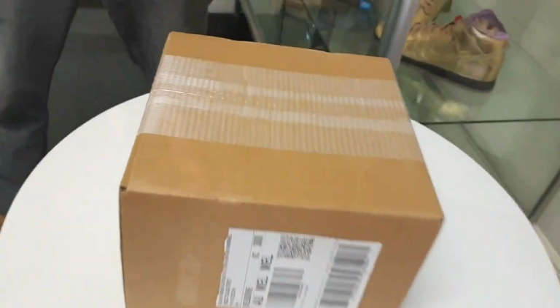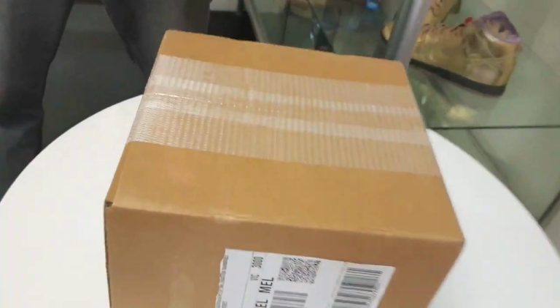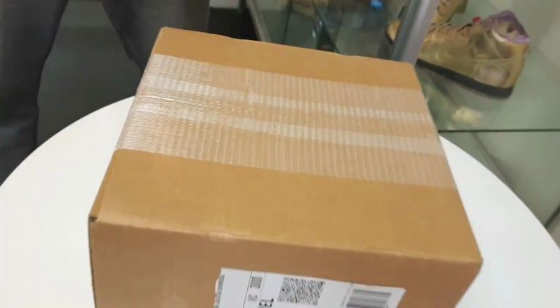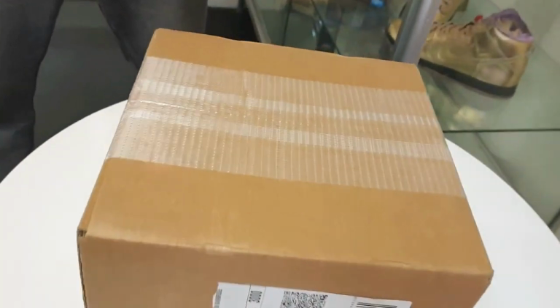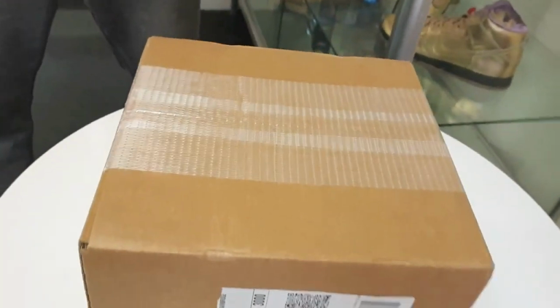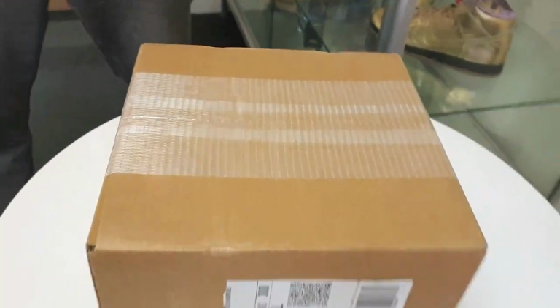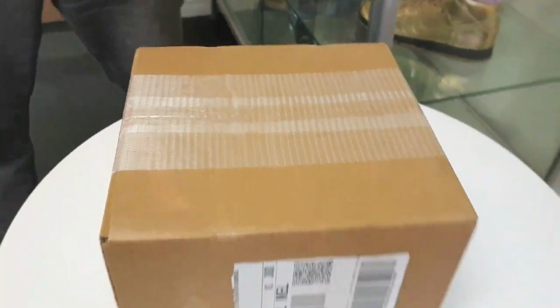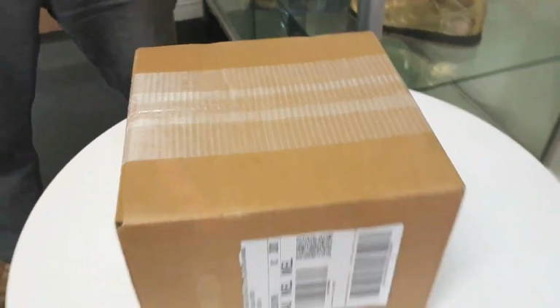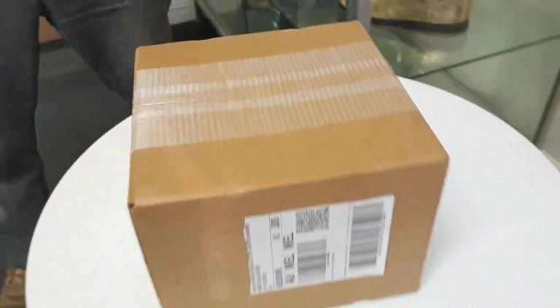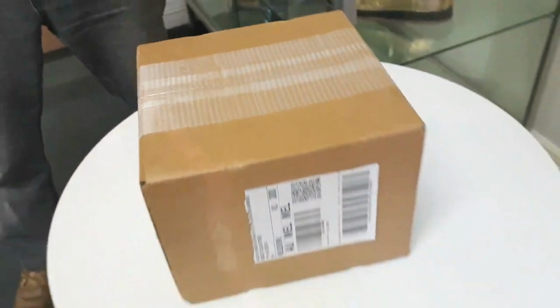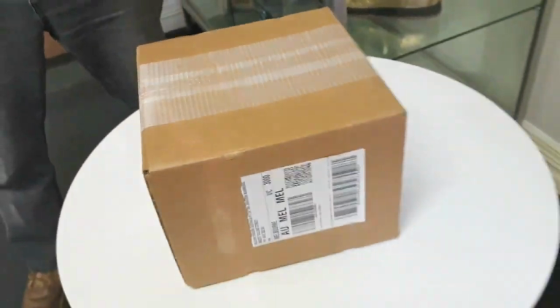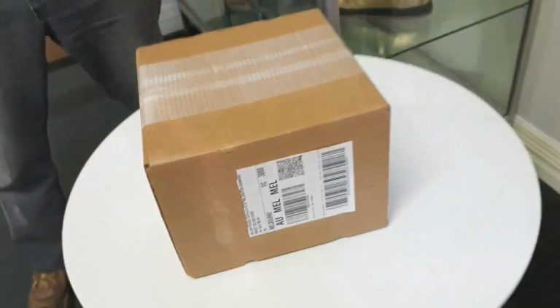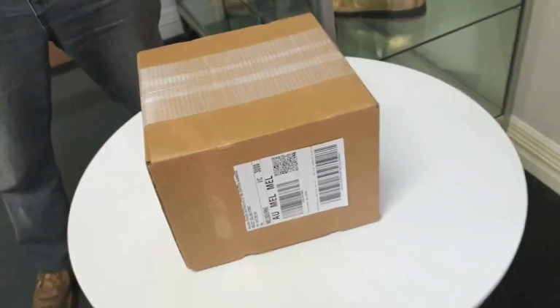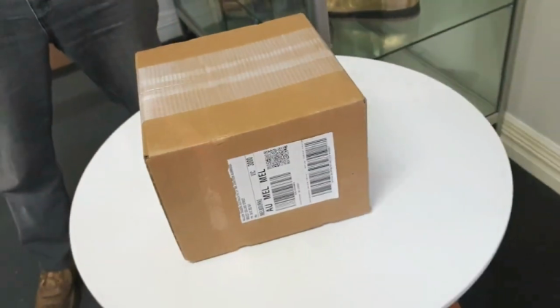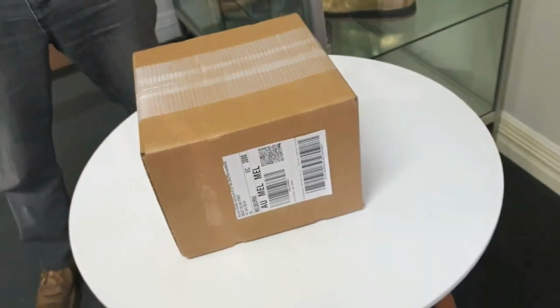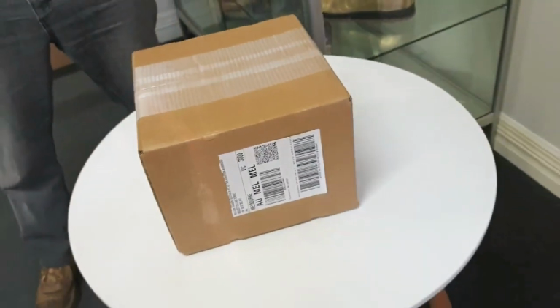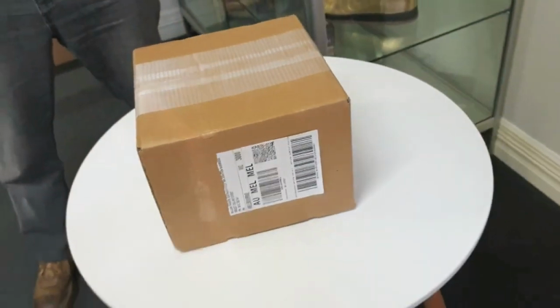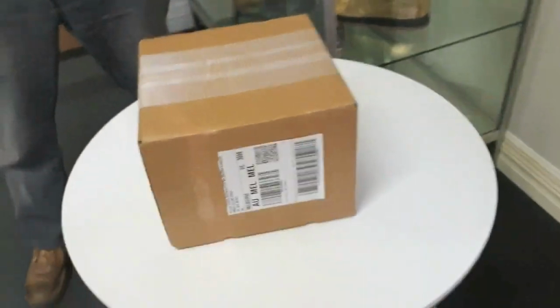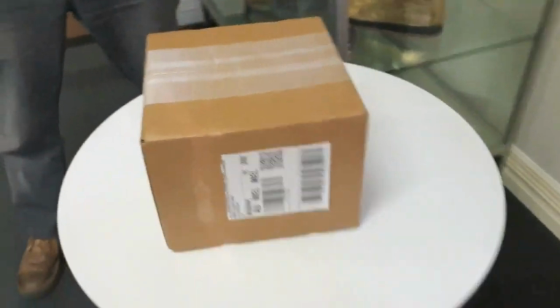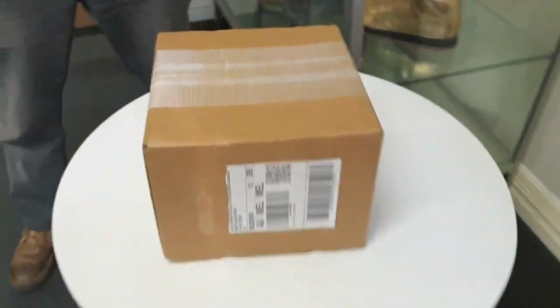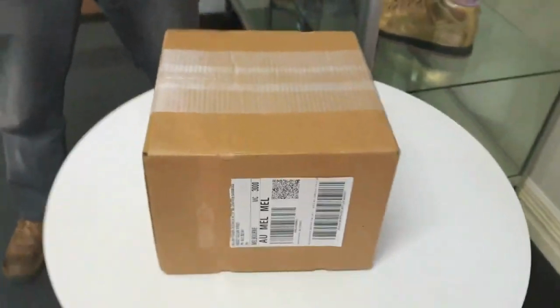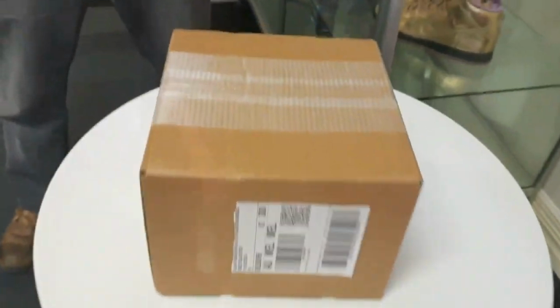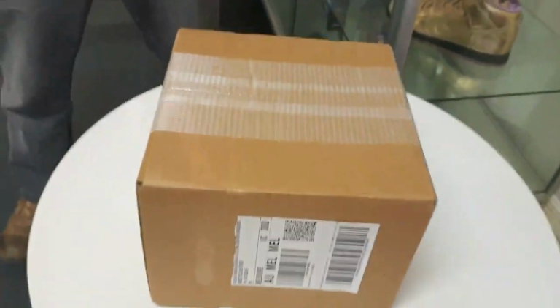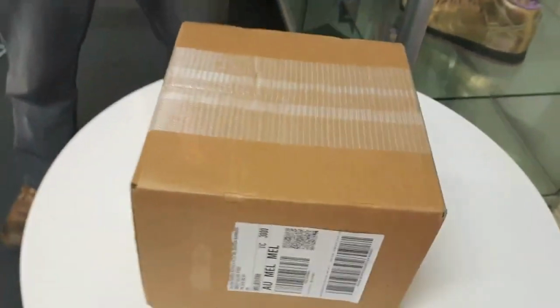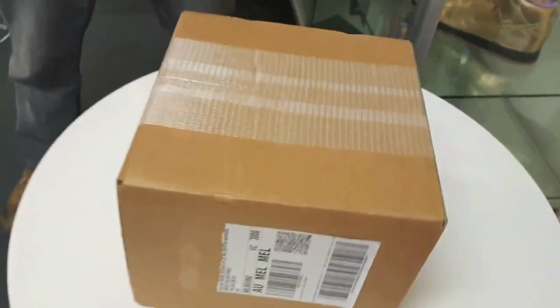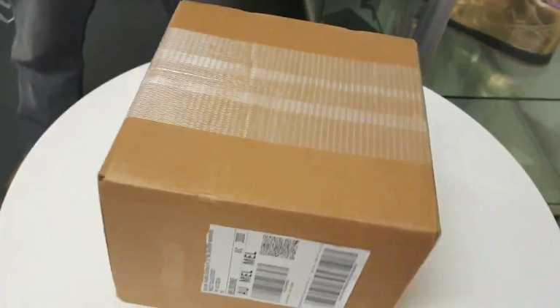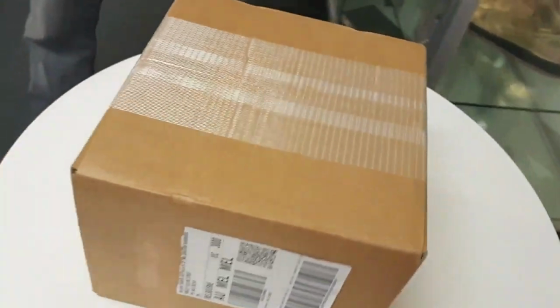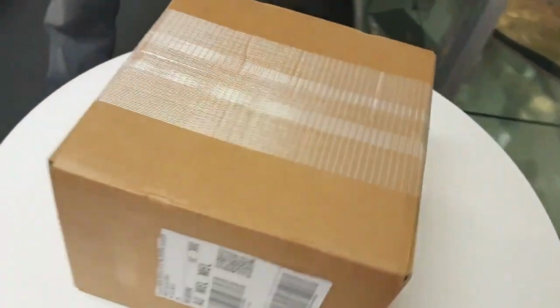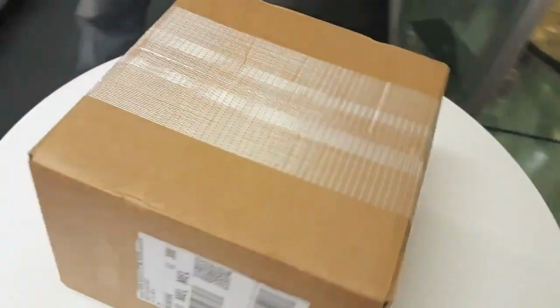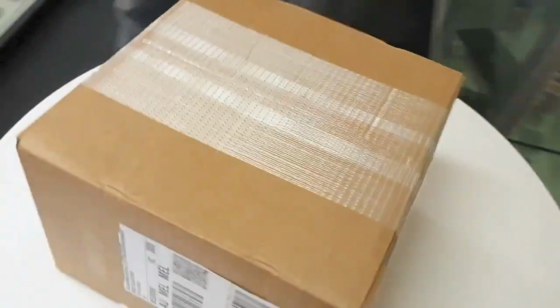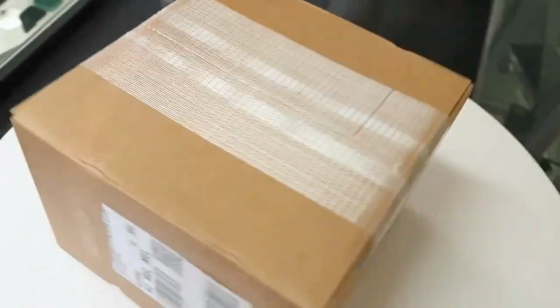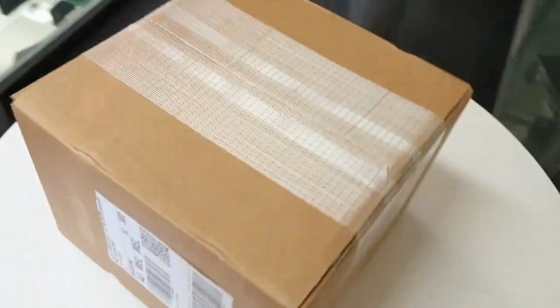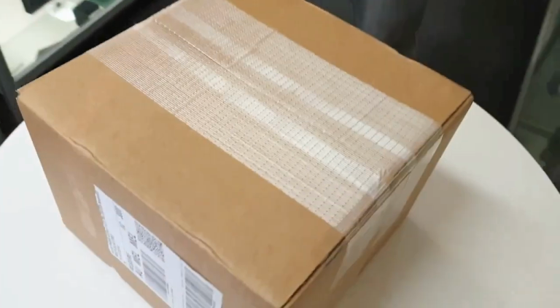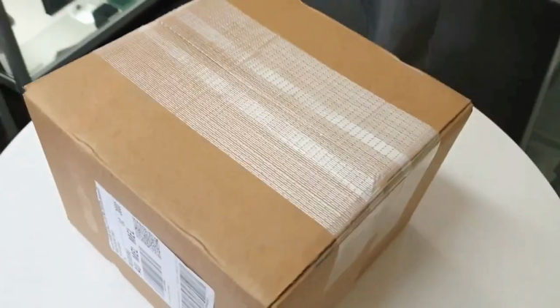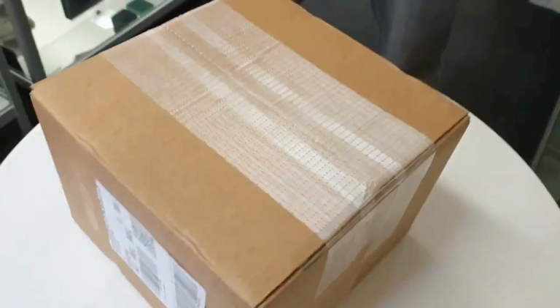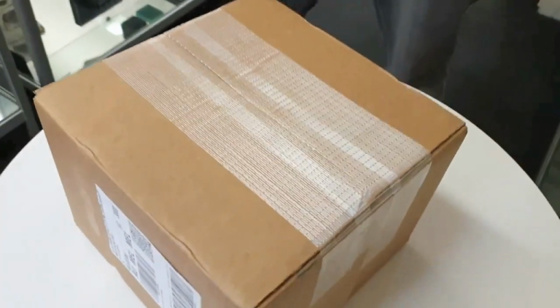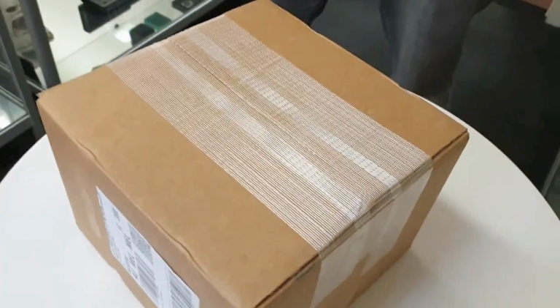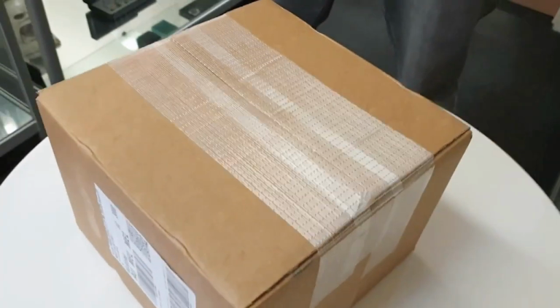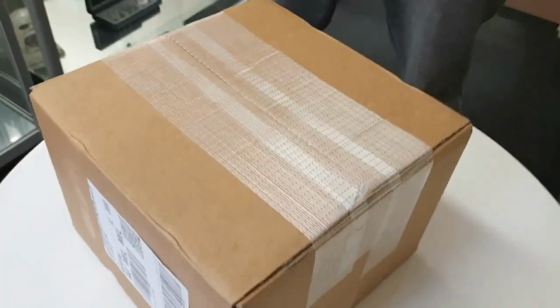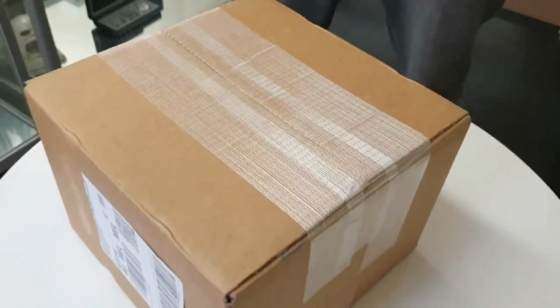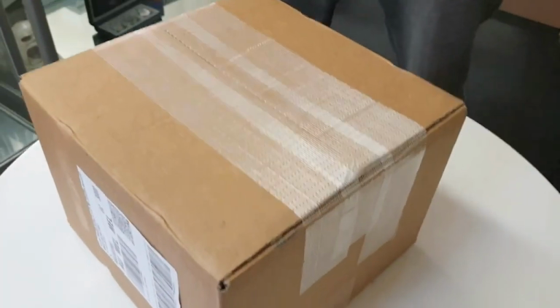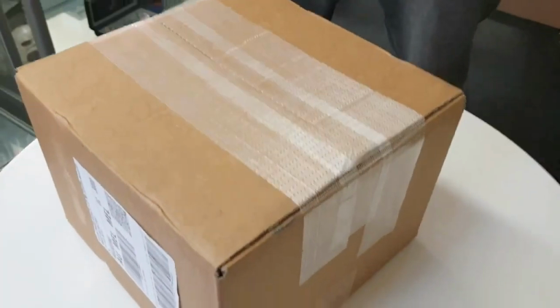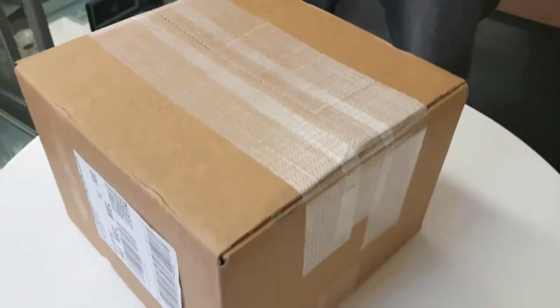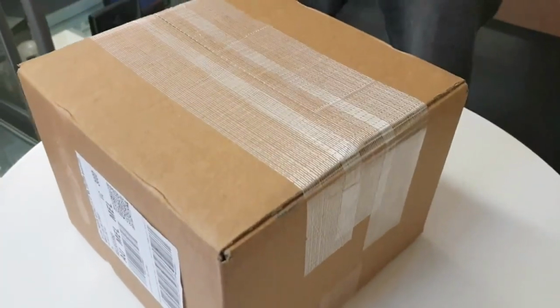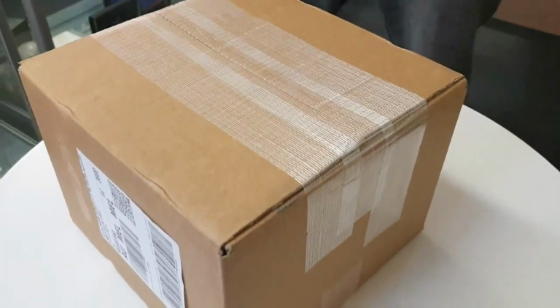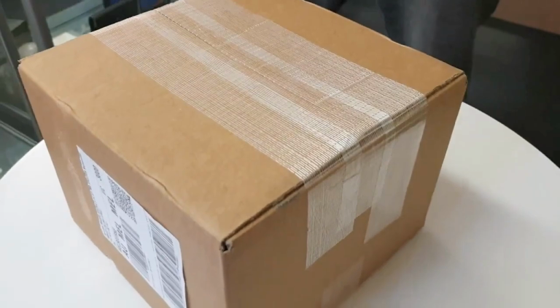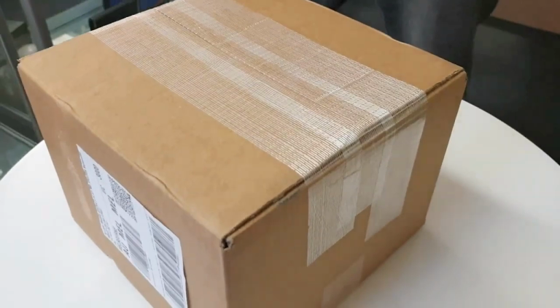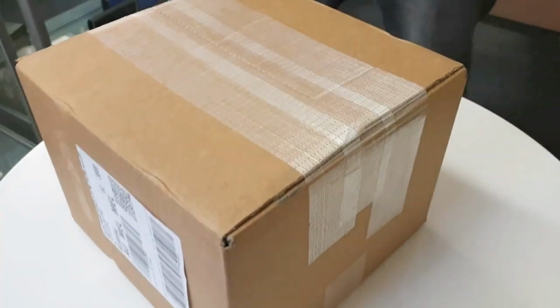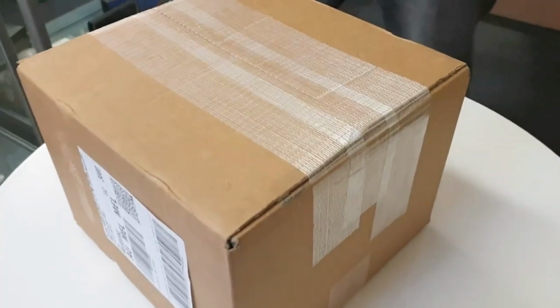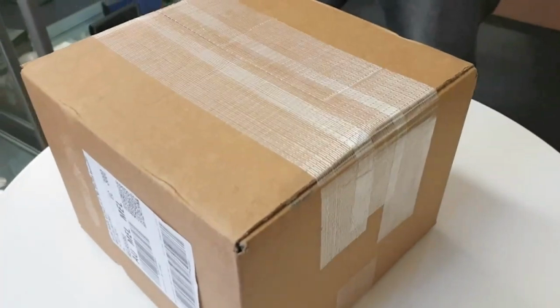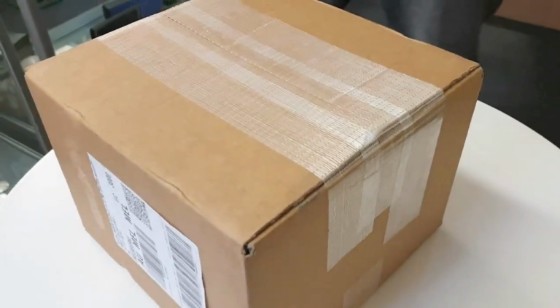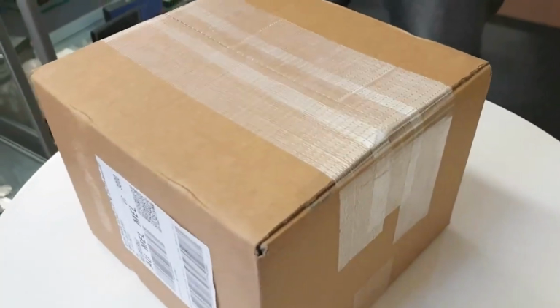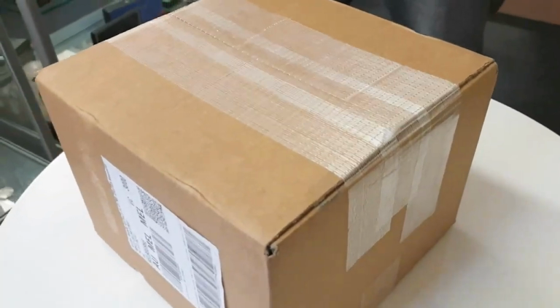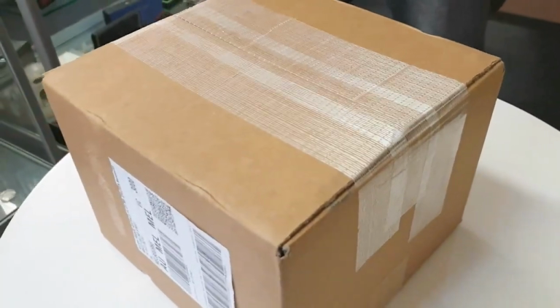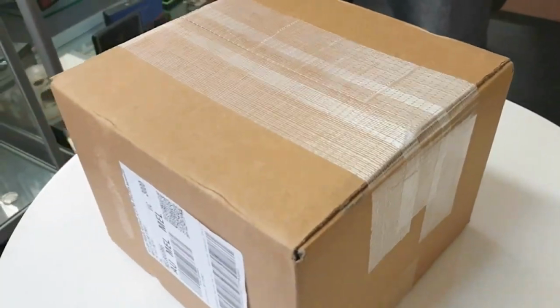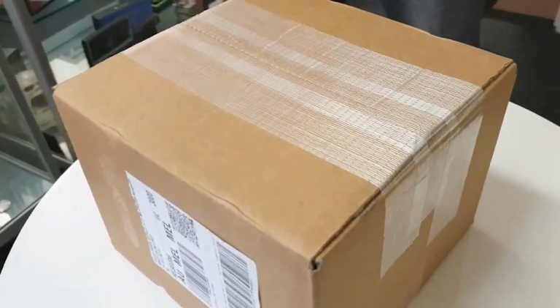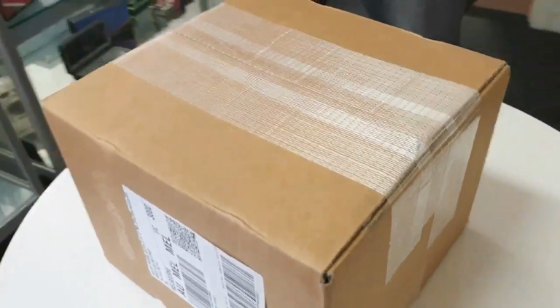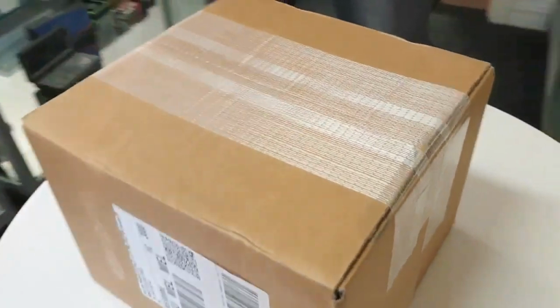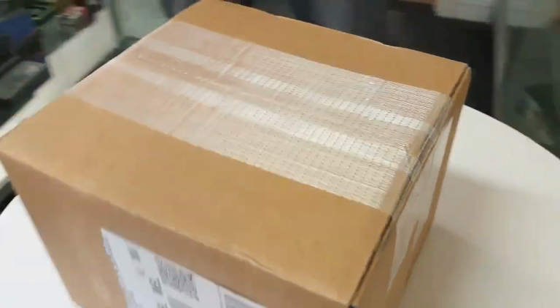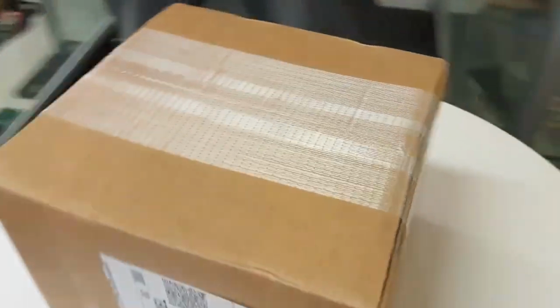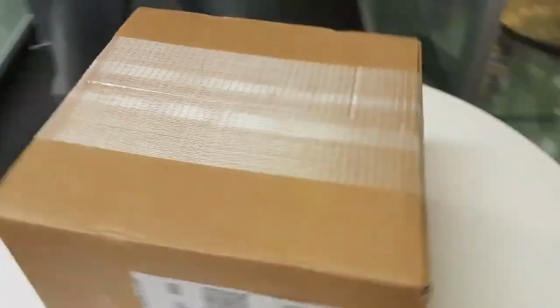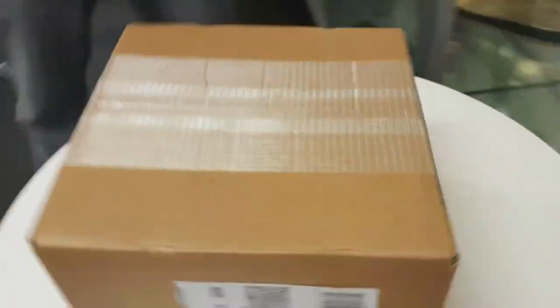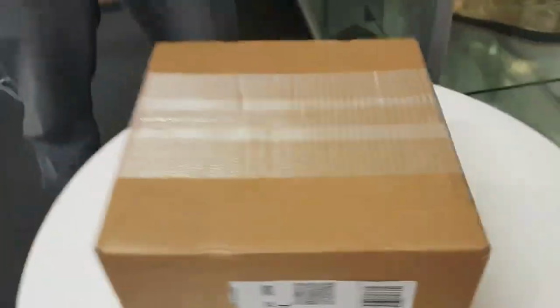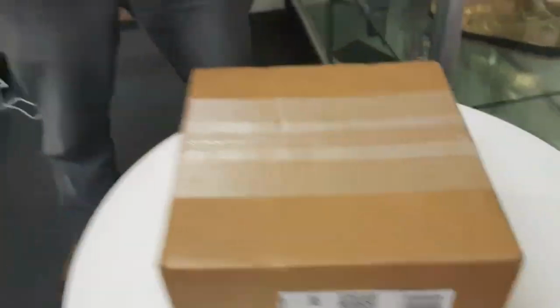It's another epic unboxing — another Perth Mint epic unboxing, a double whammy.